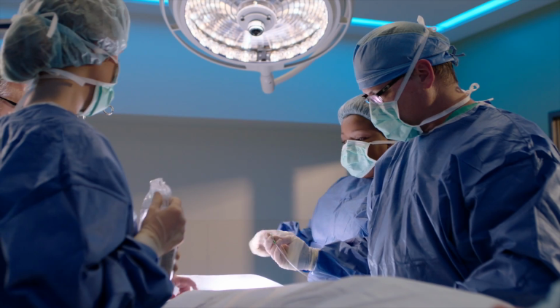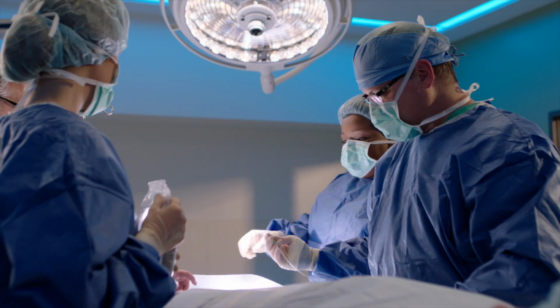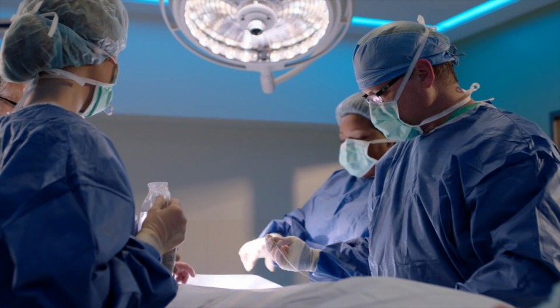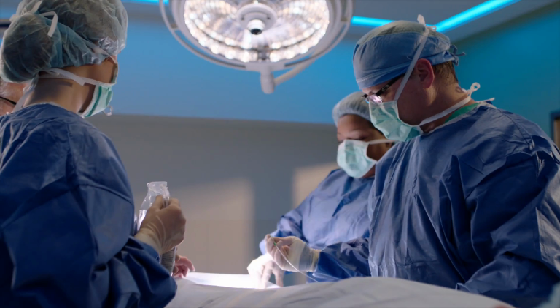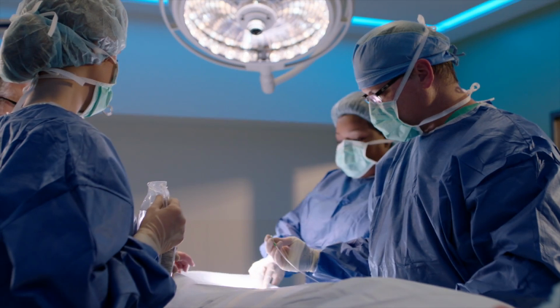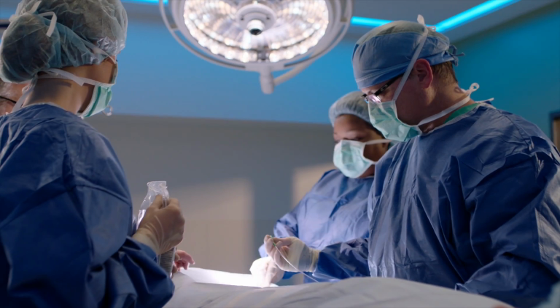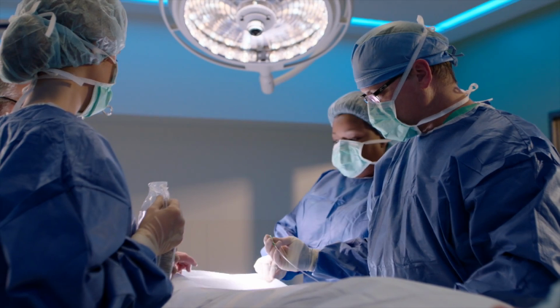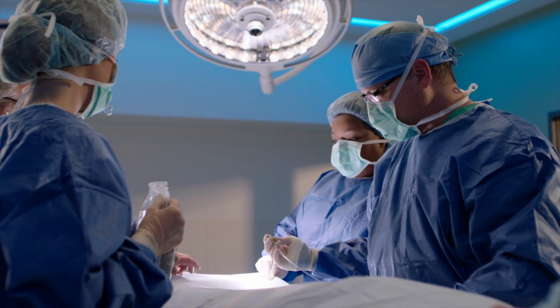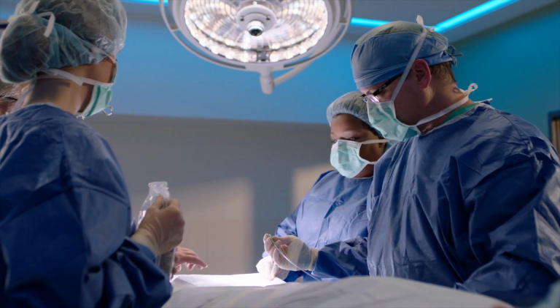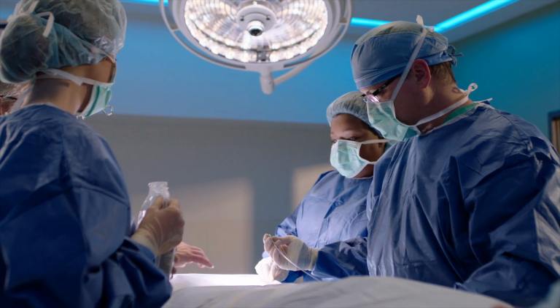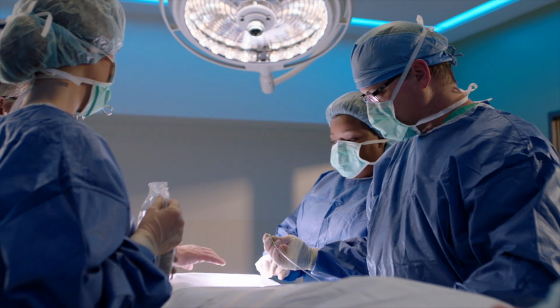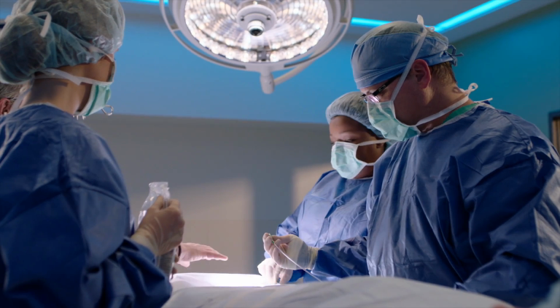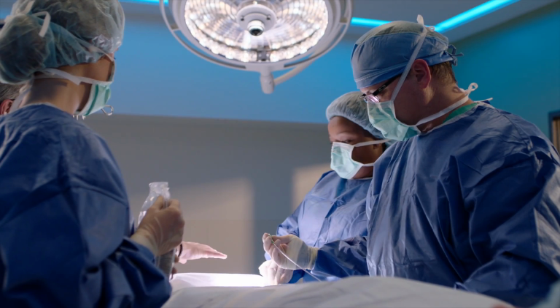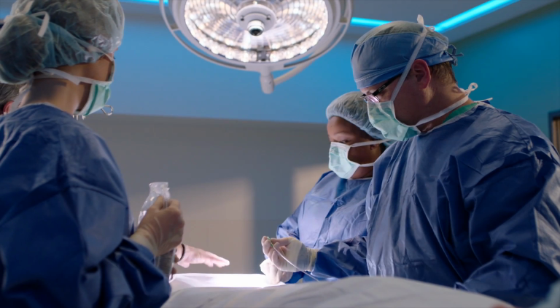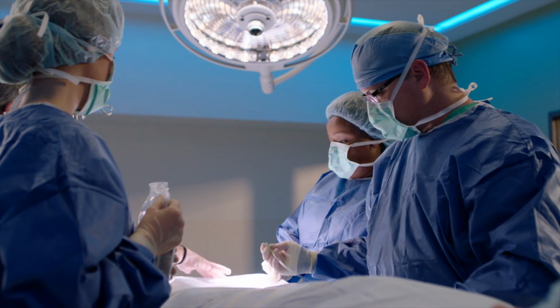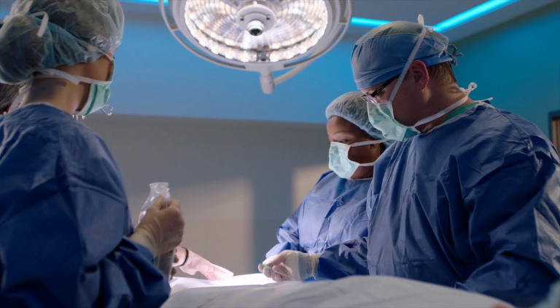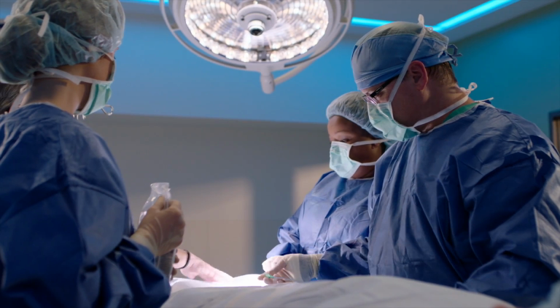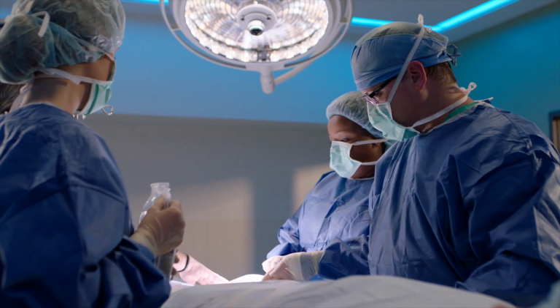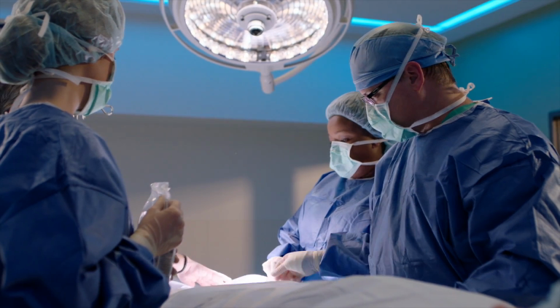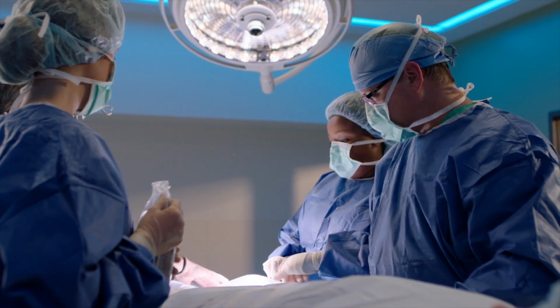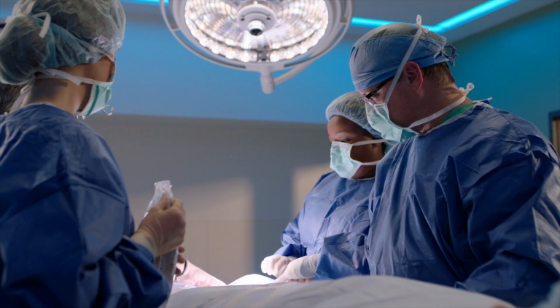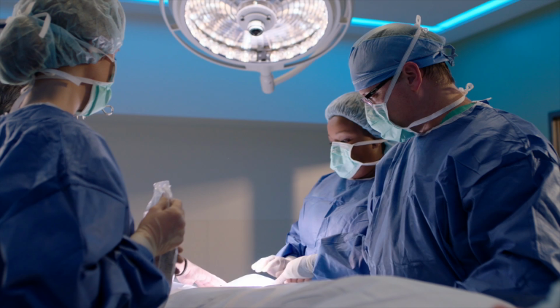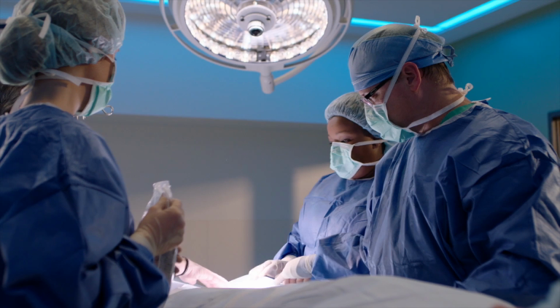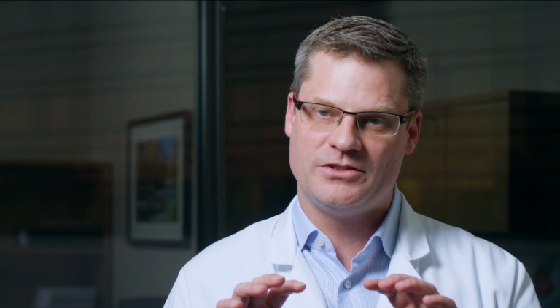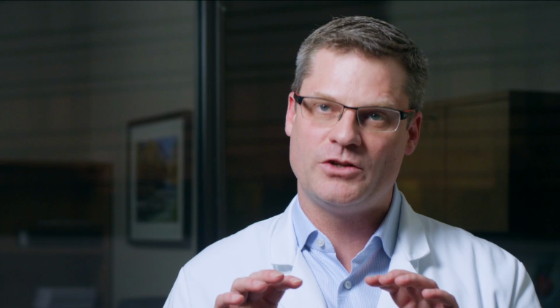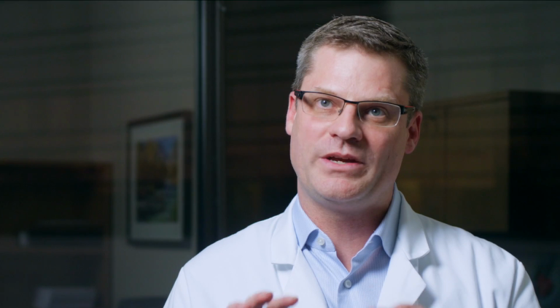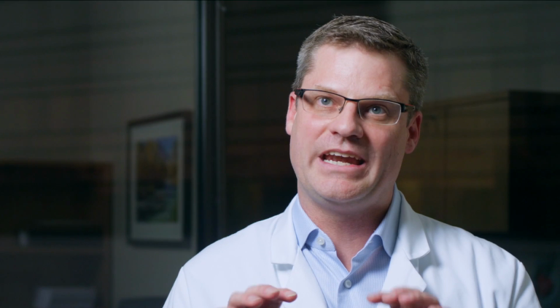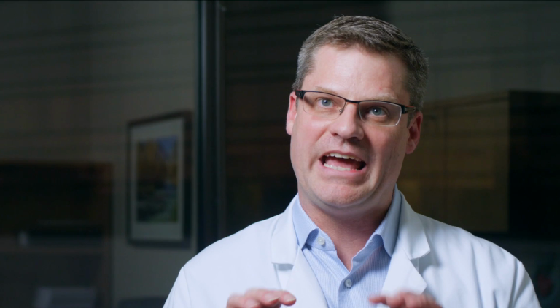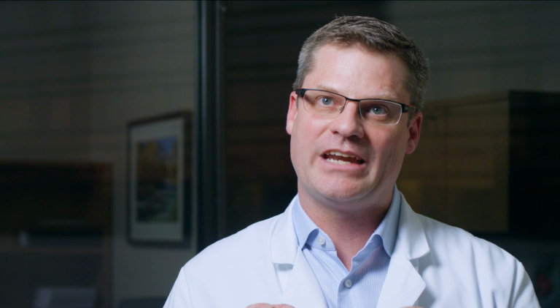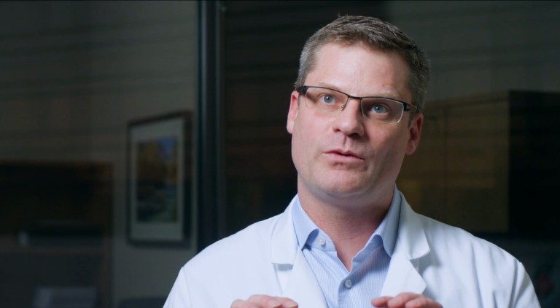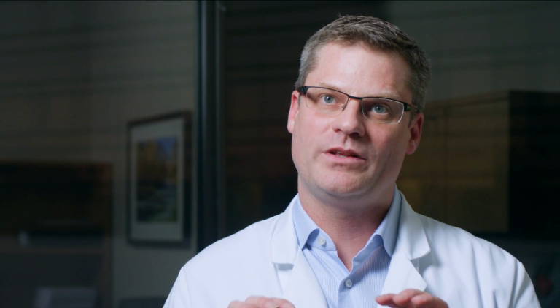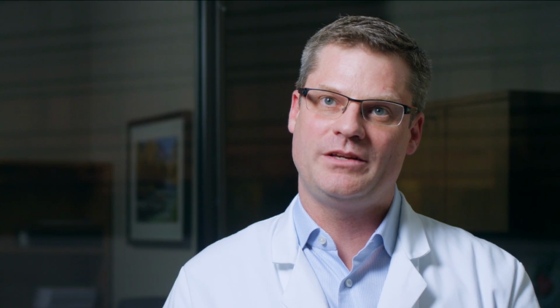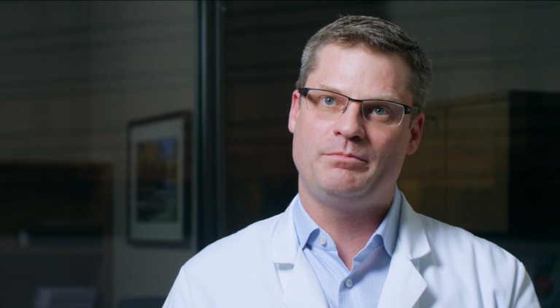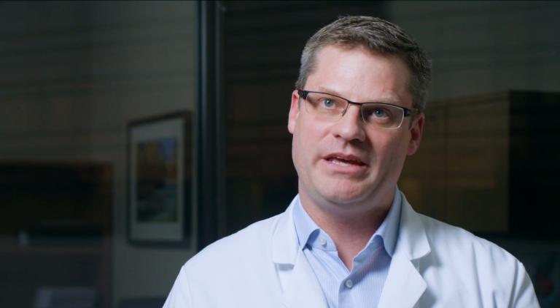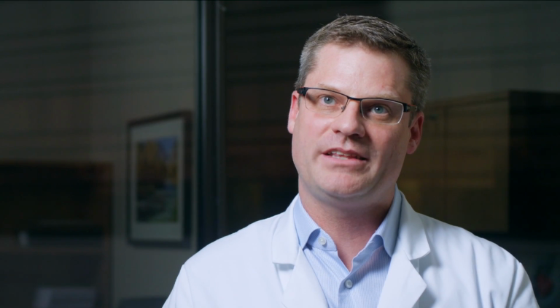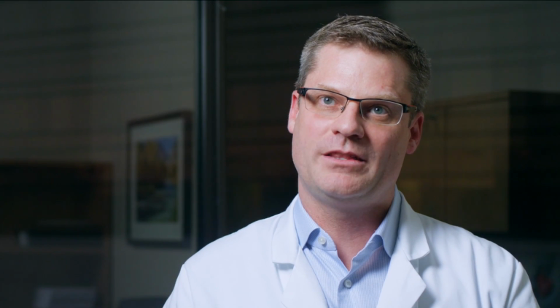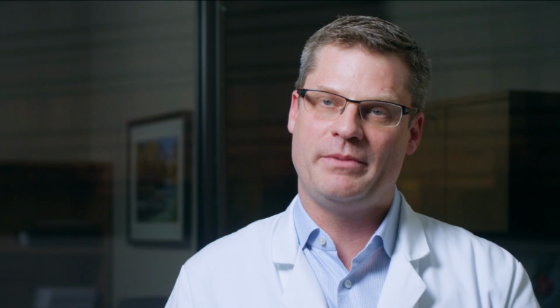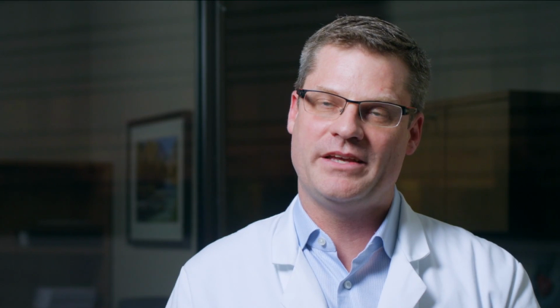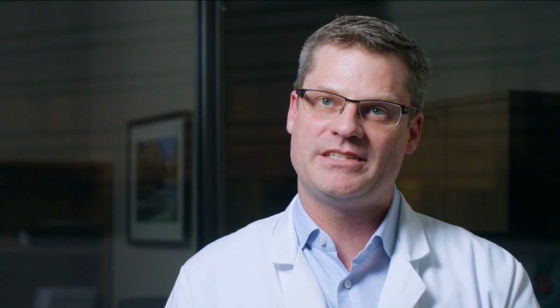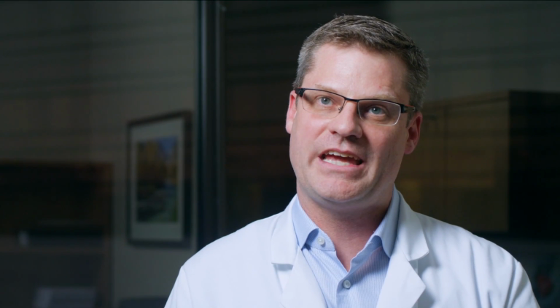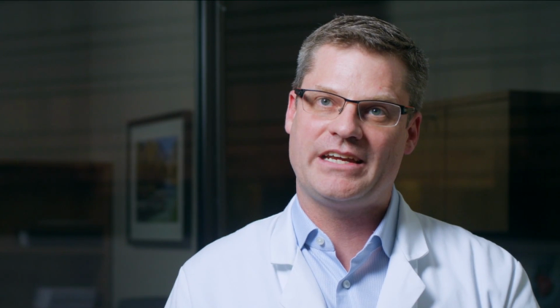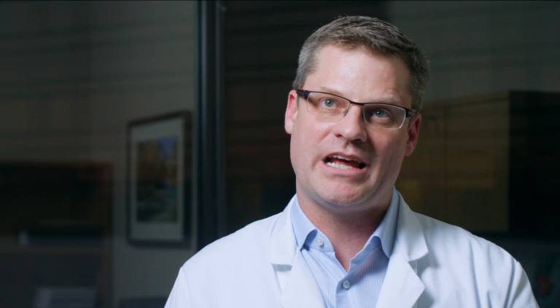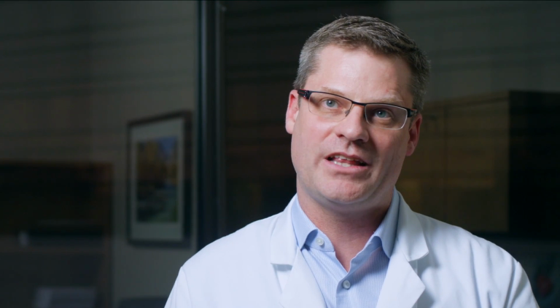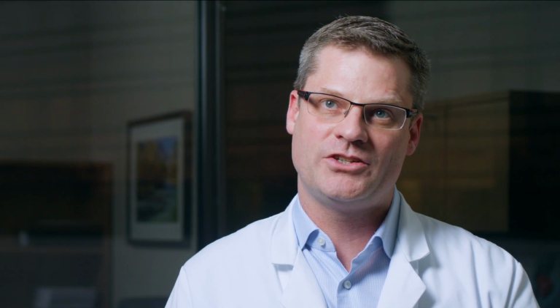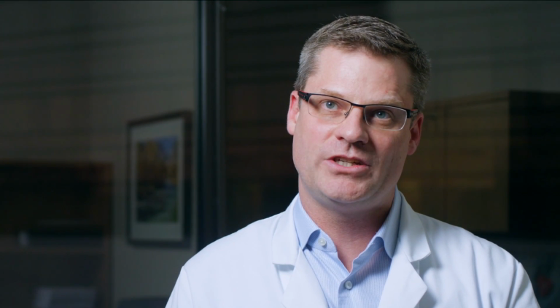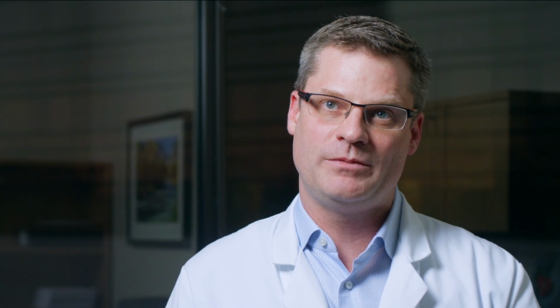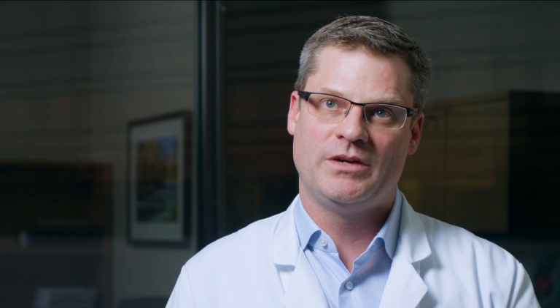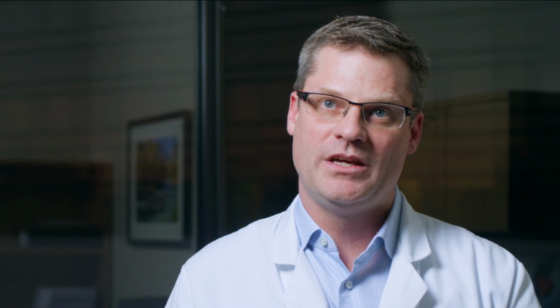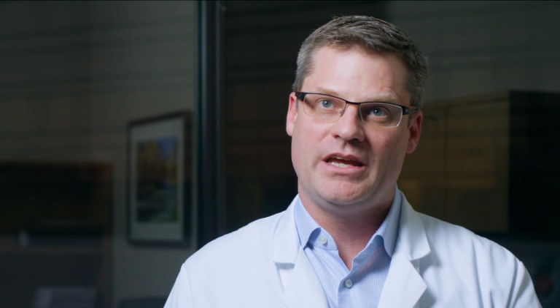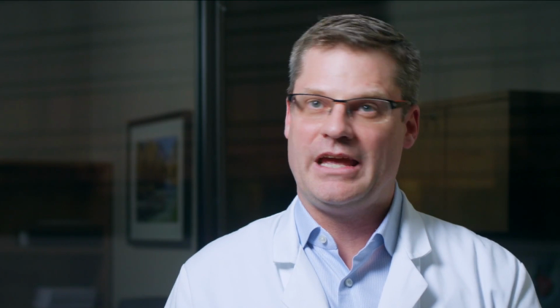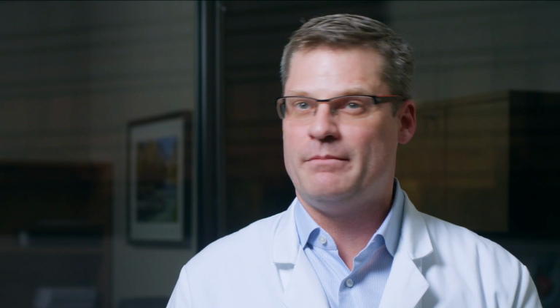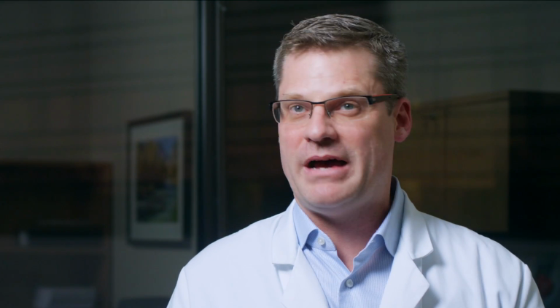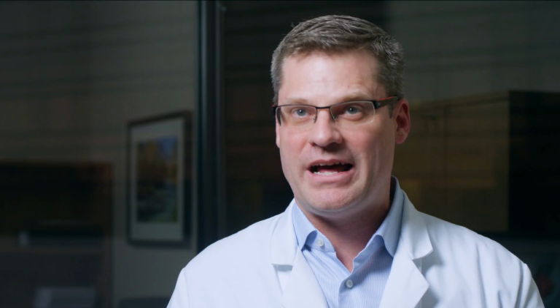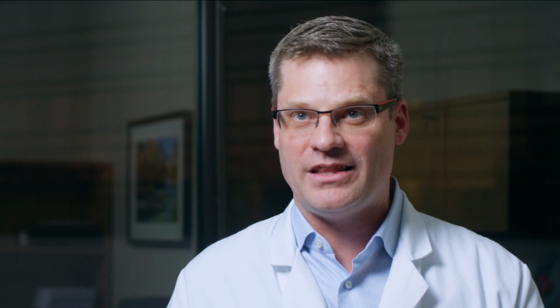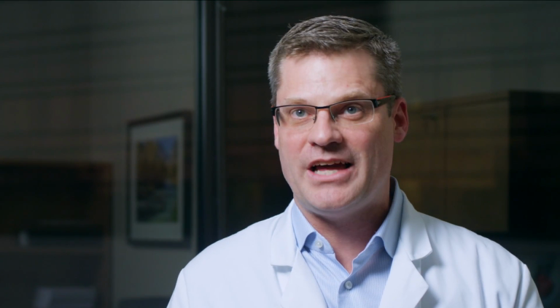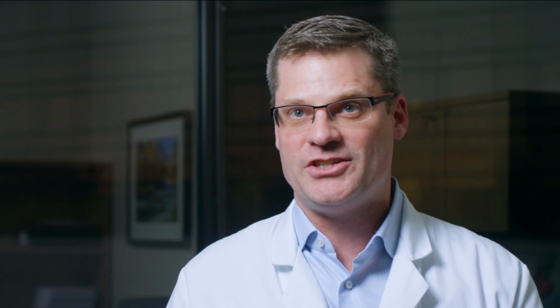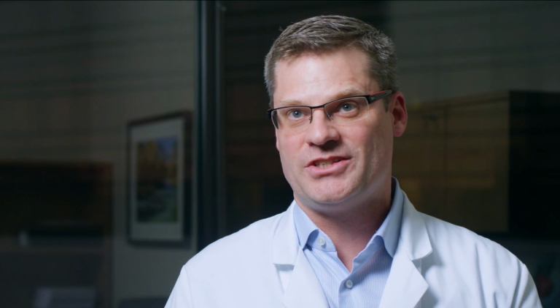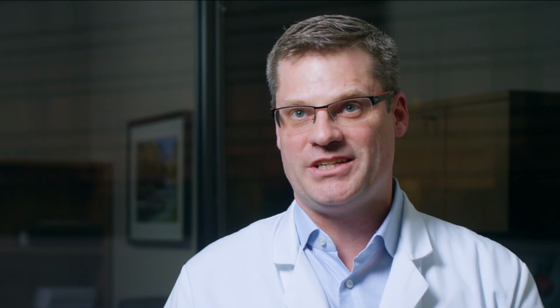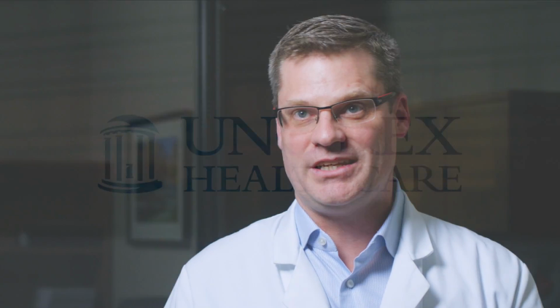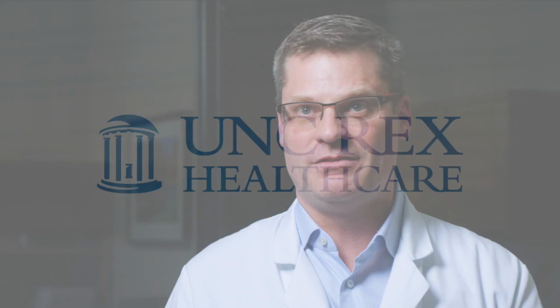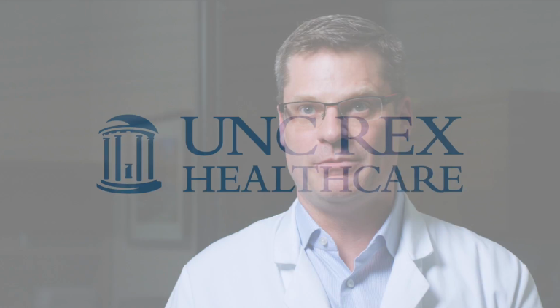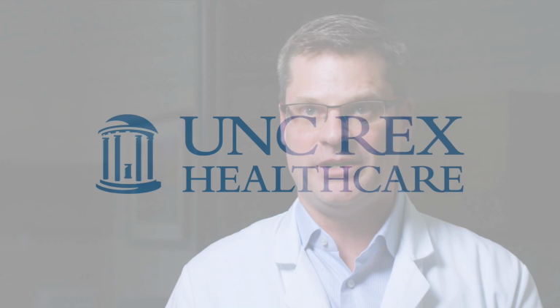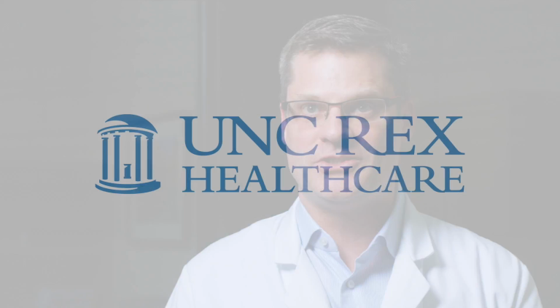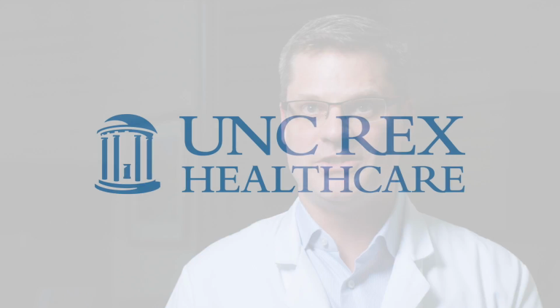Understanding all the research that has been done so we can adequately pick the best technology and biologics to give the patient.